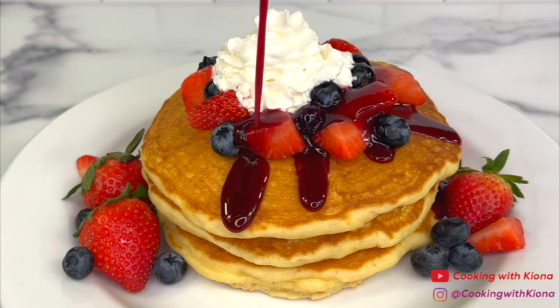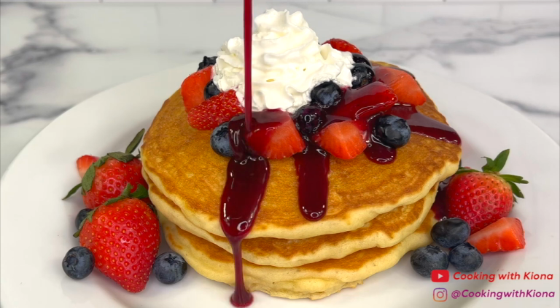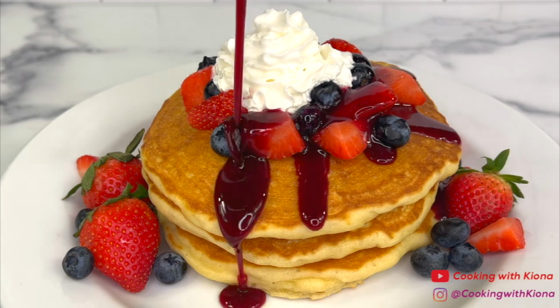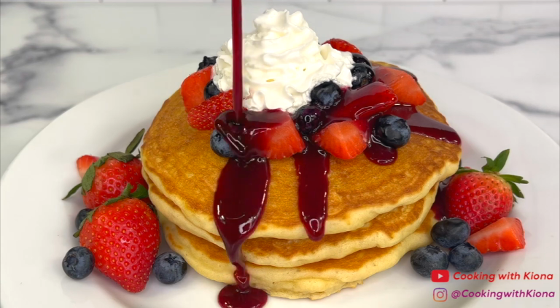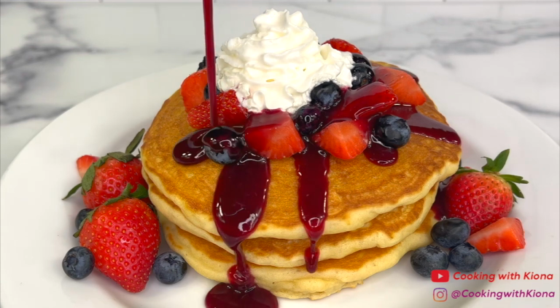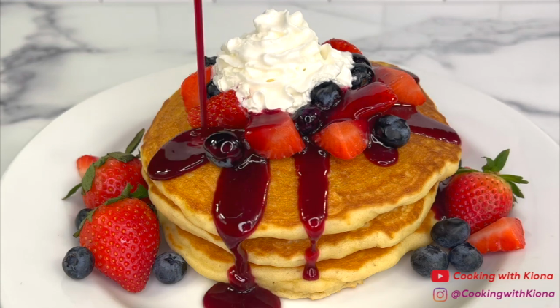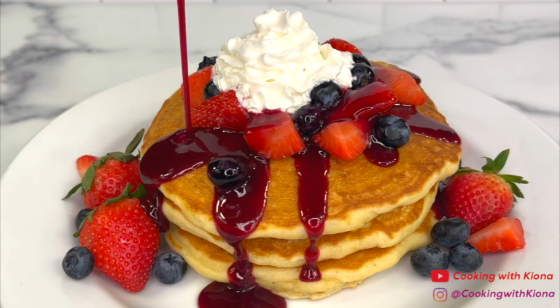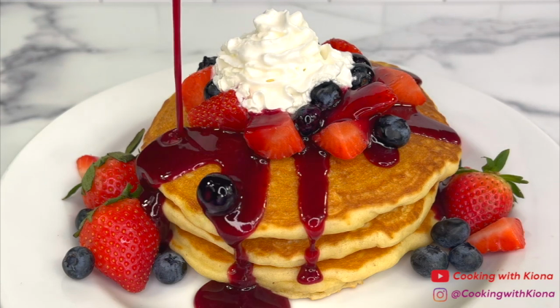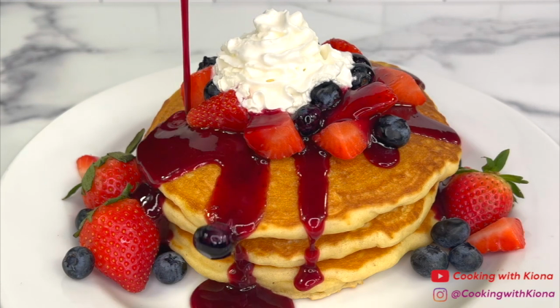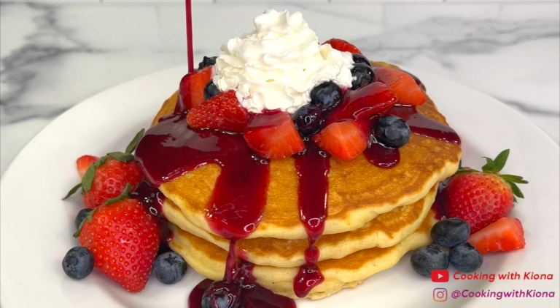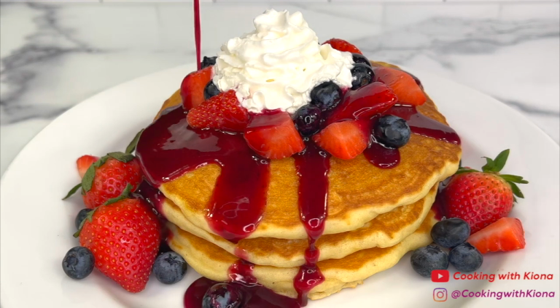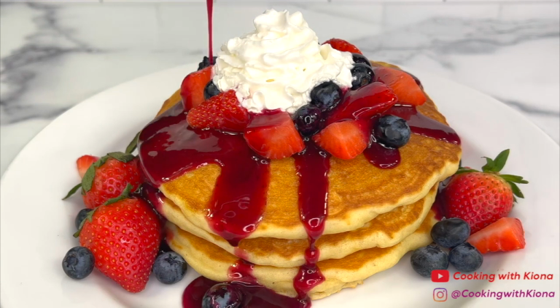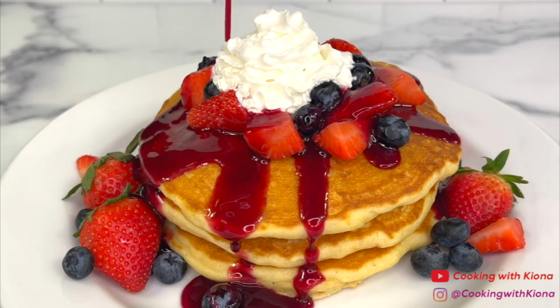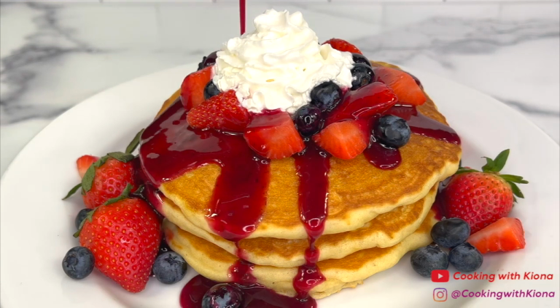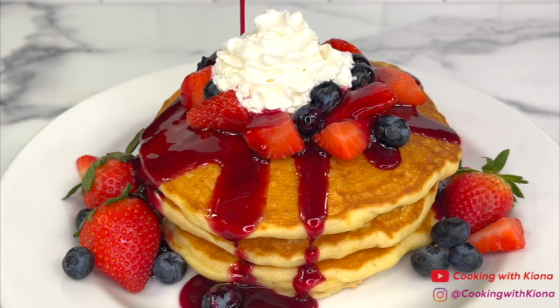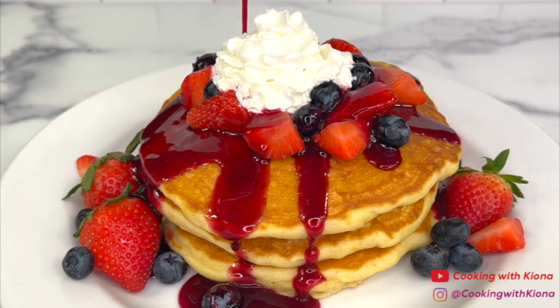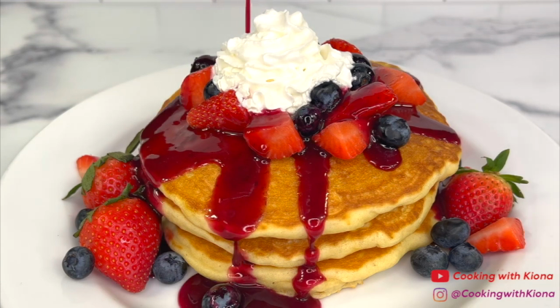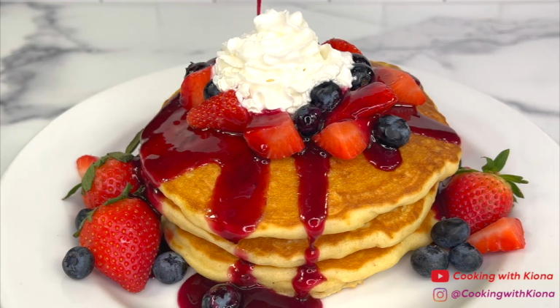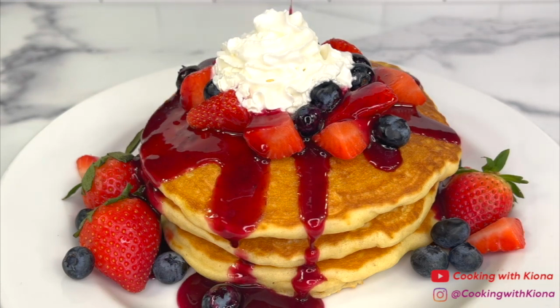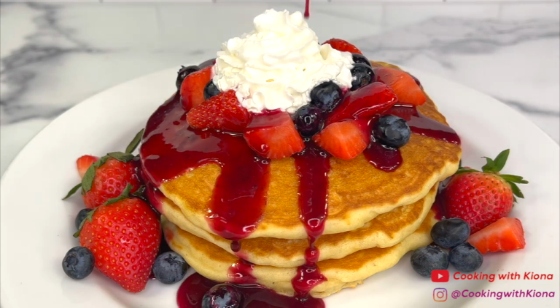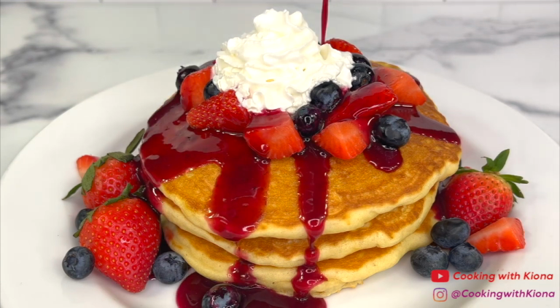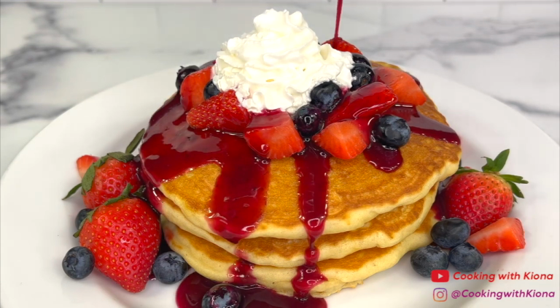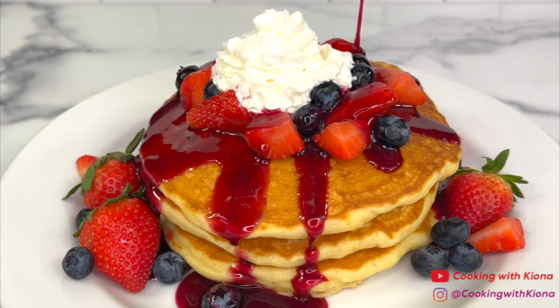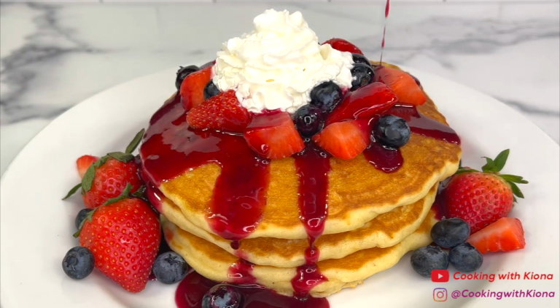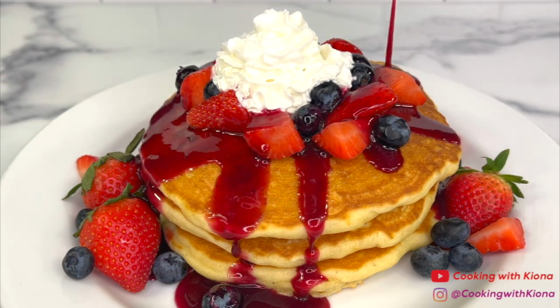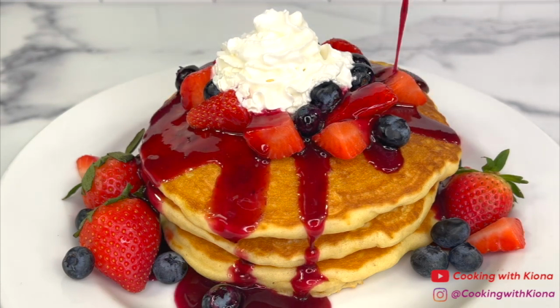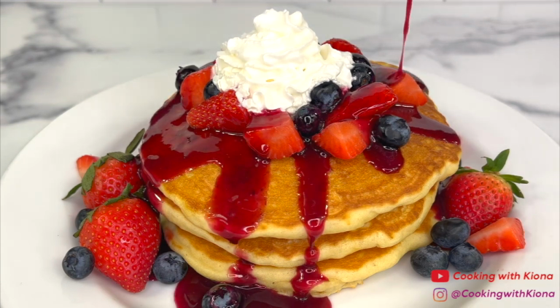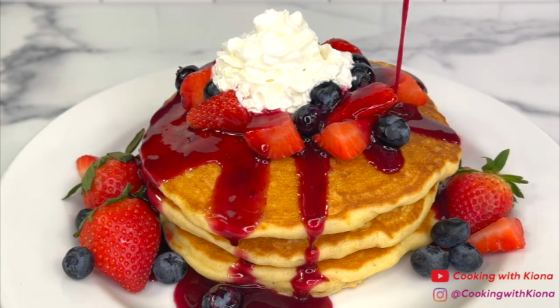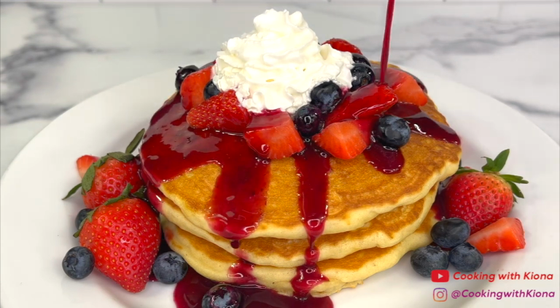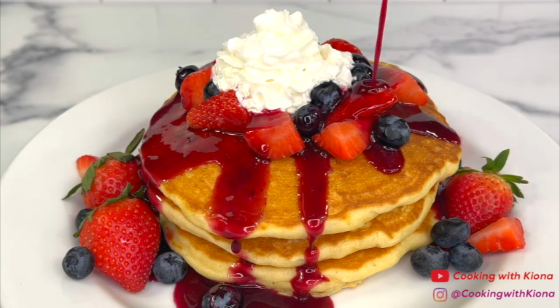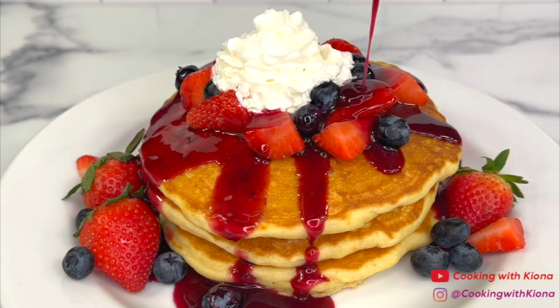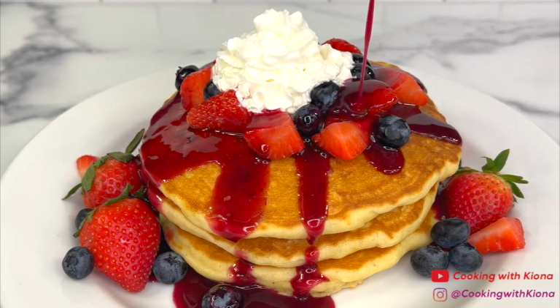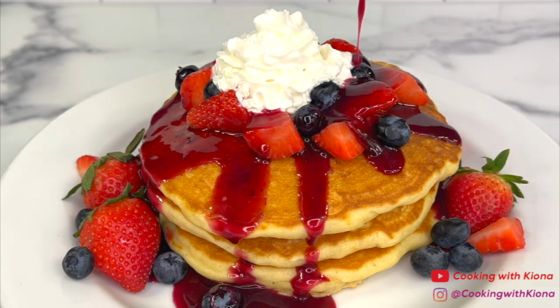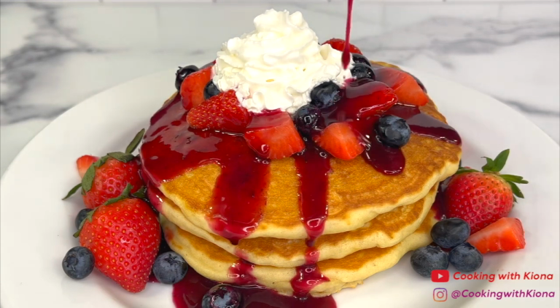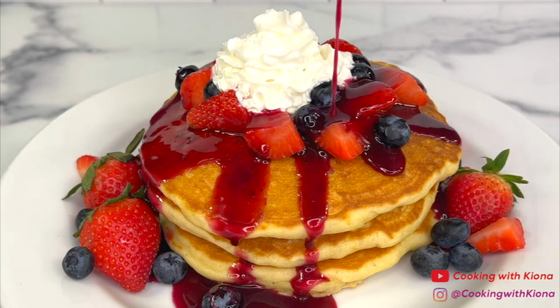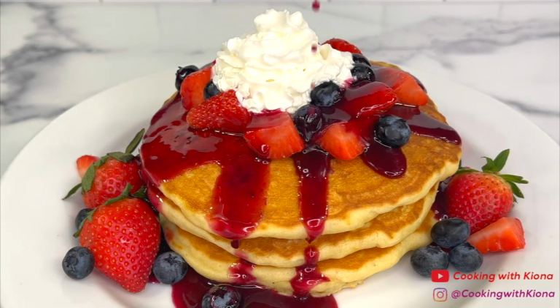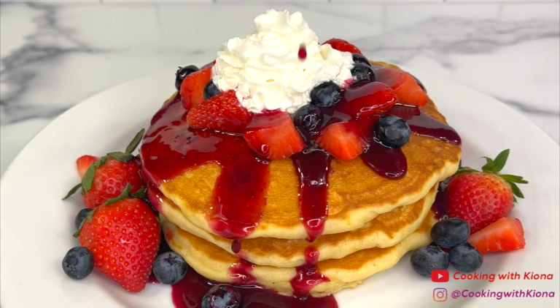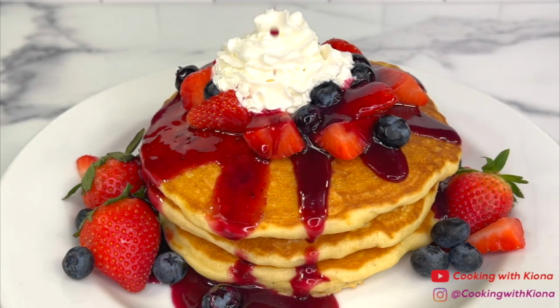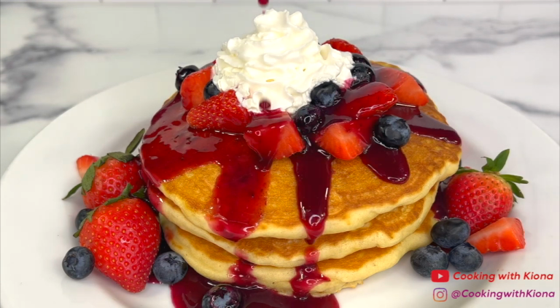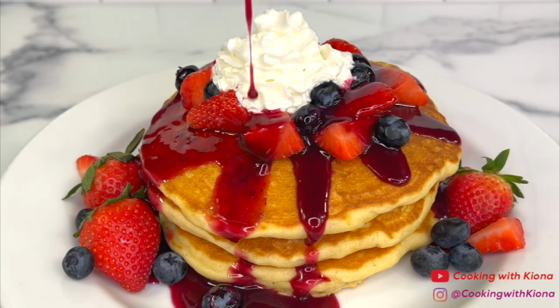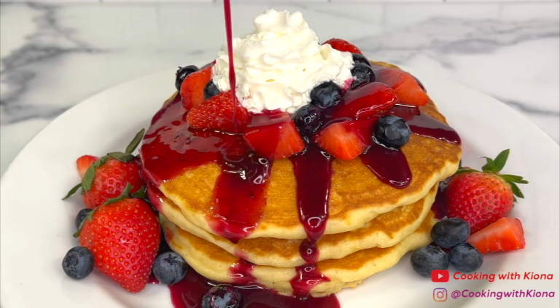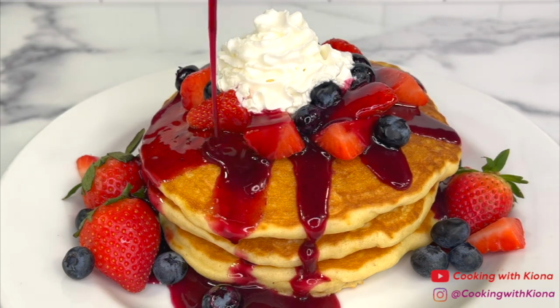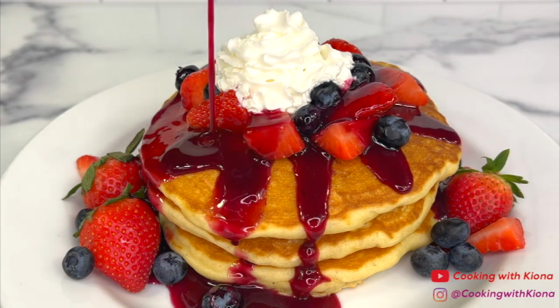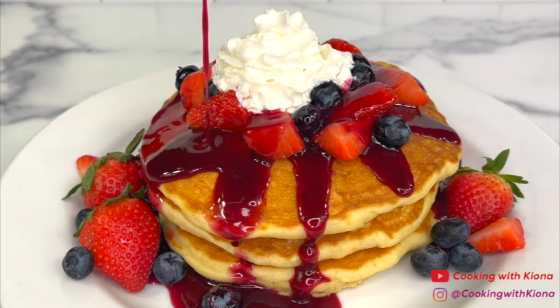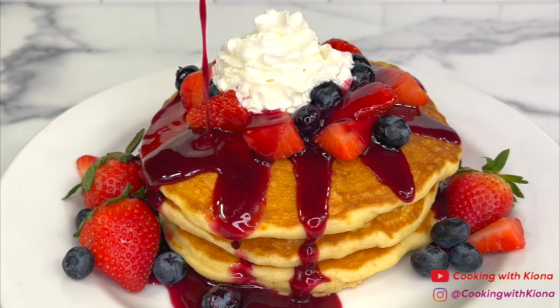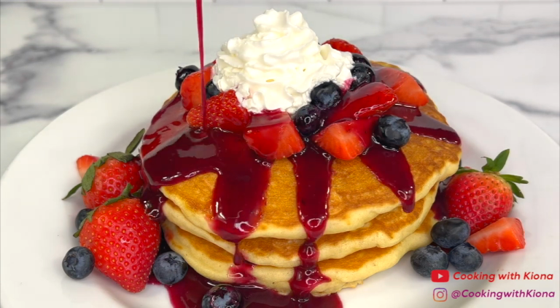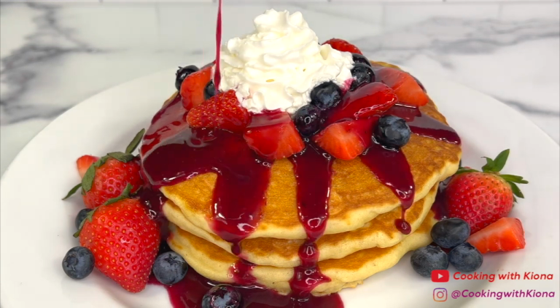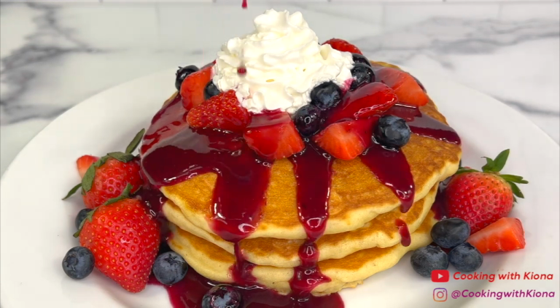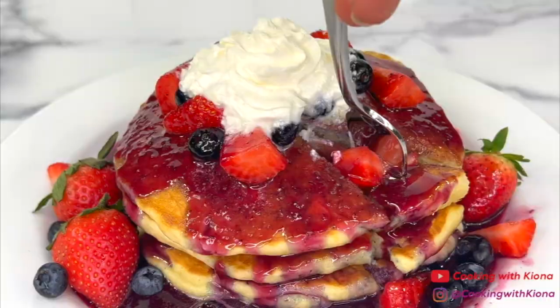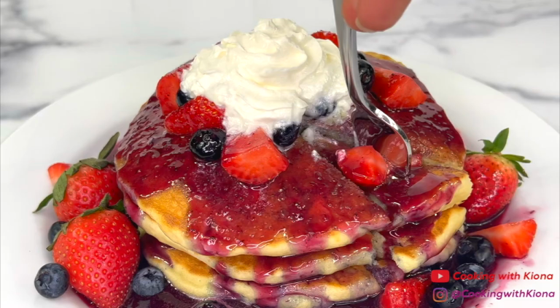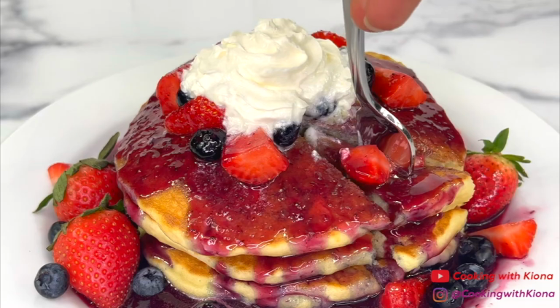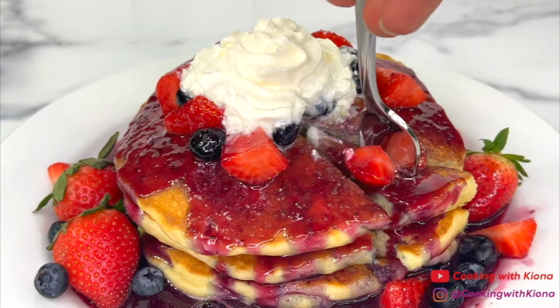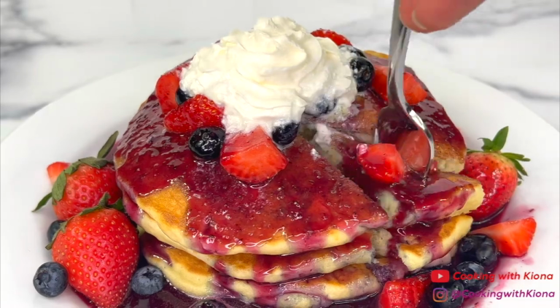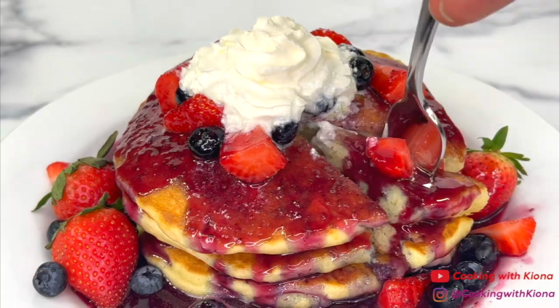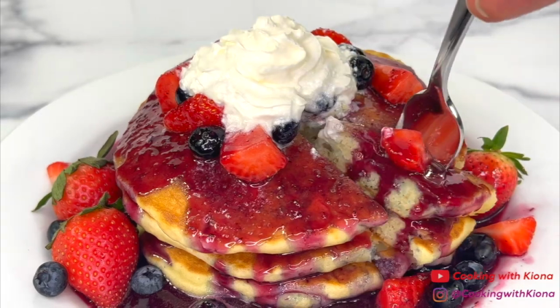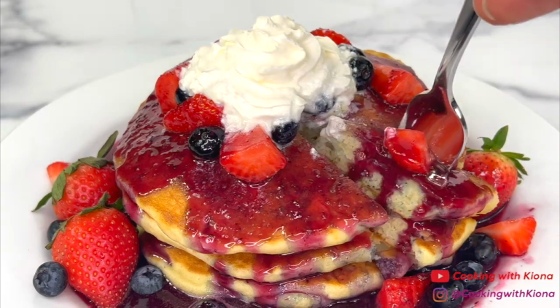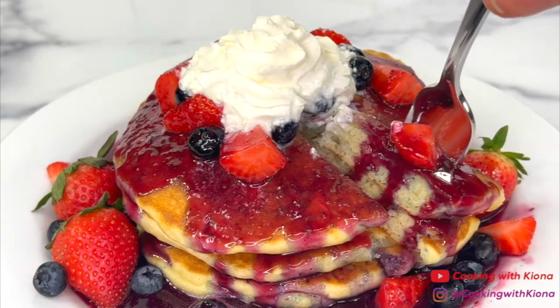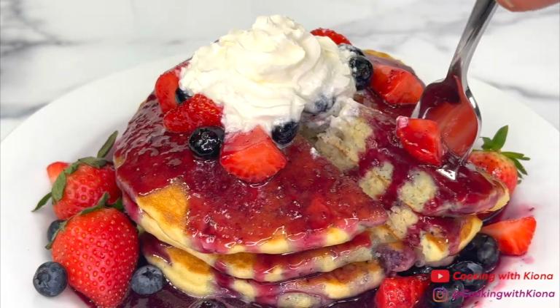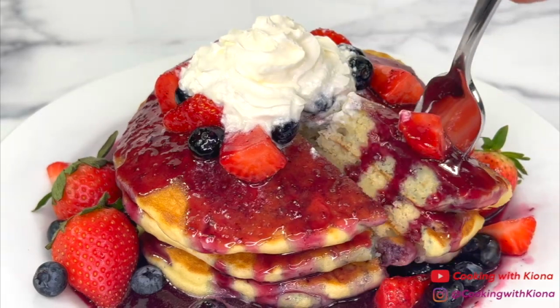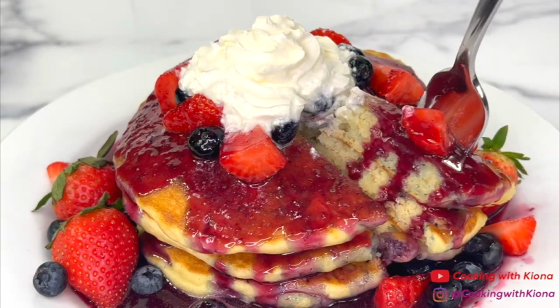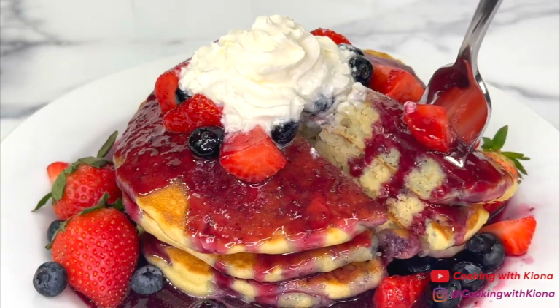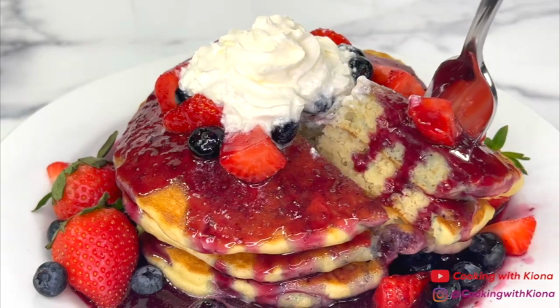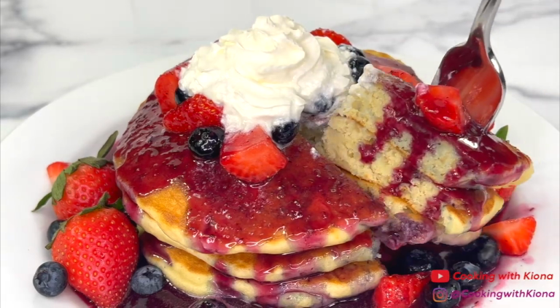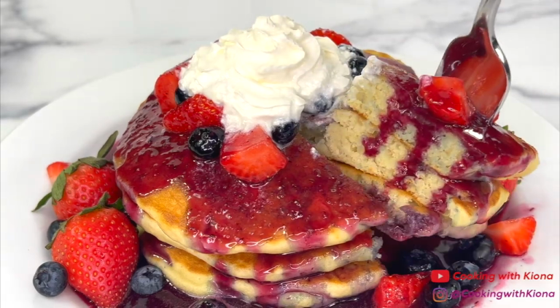Hey everyone! Today I'm going to show you how to make these fluffy blueberry pancakes with homemade blueberry syrup. So let's get started with the video.